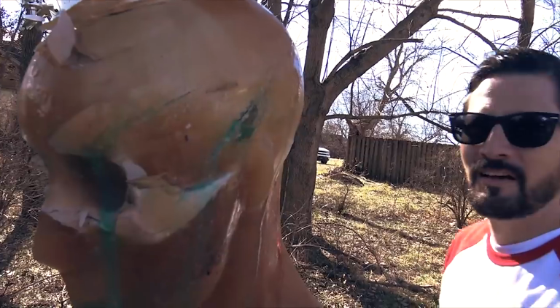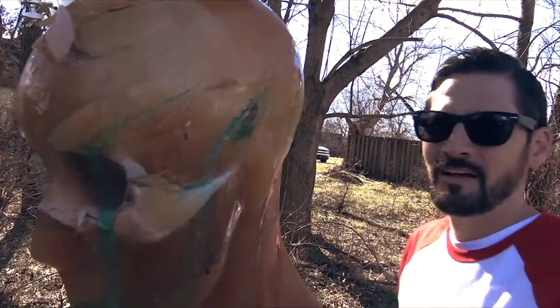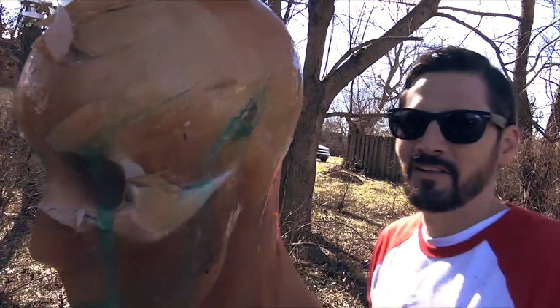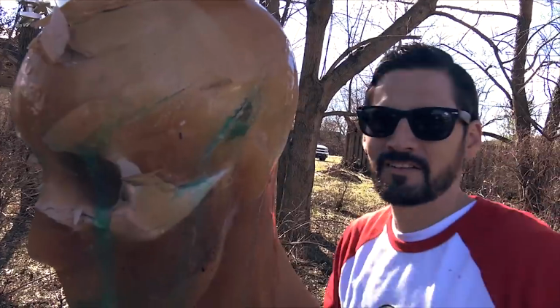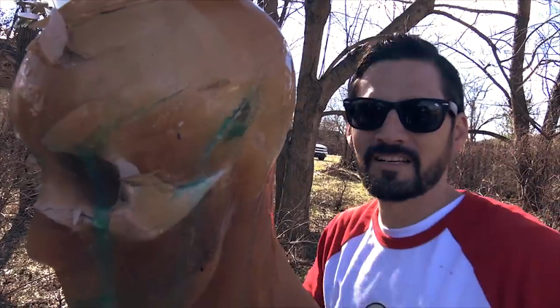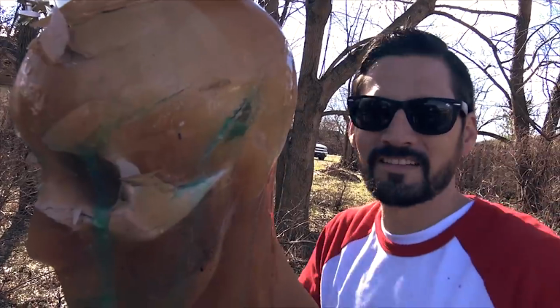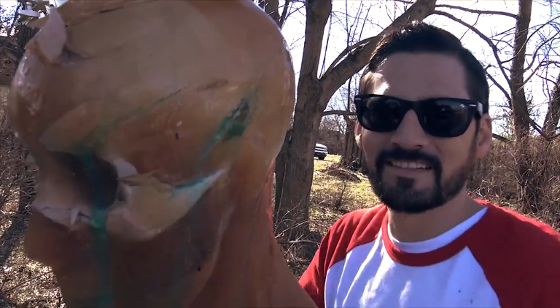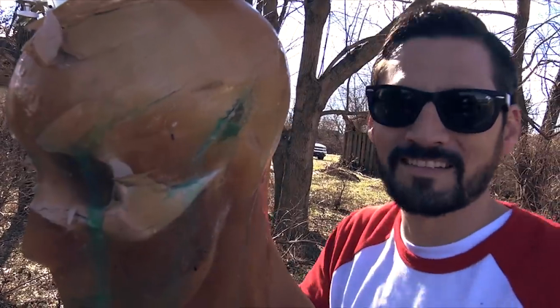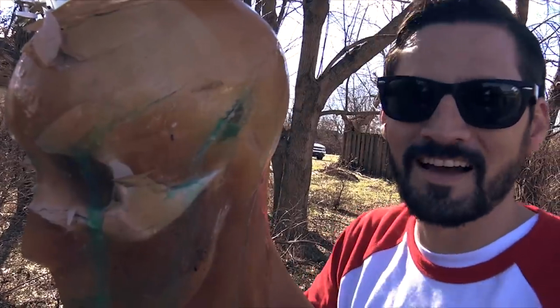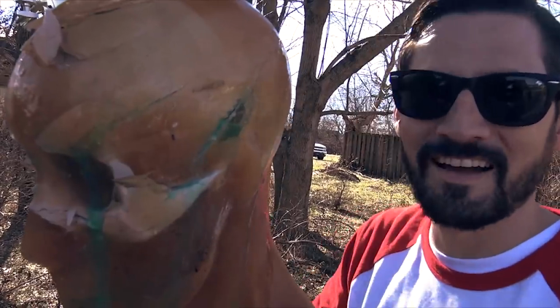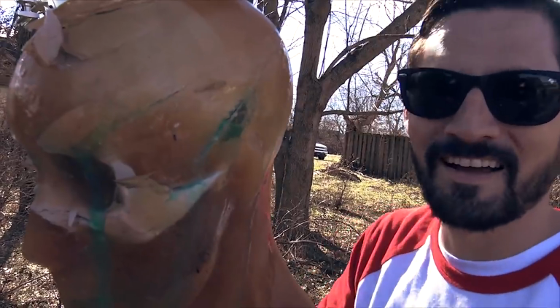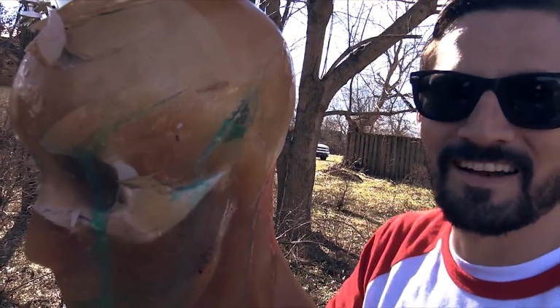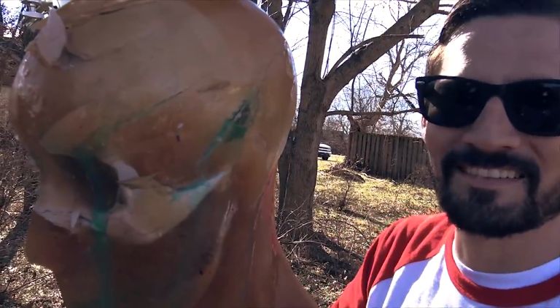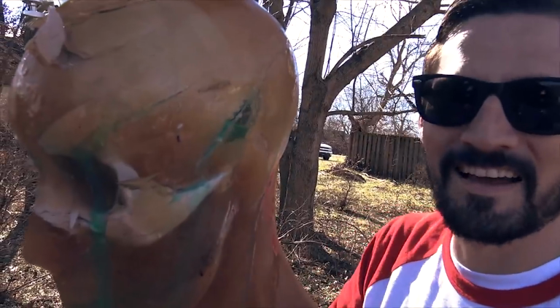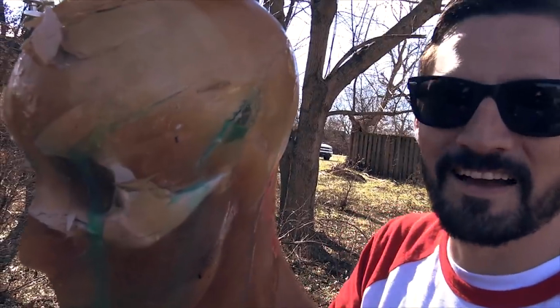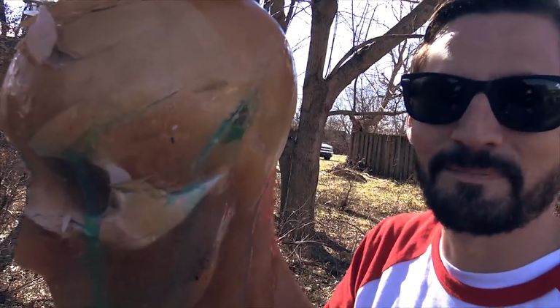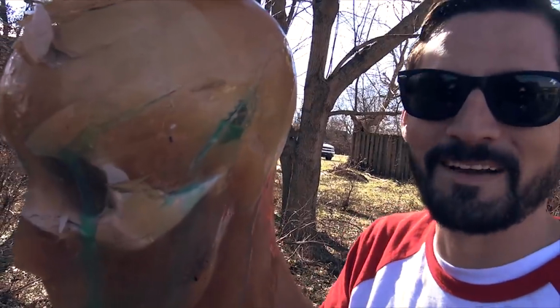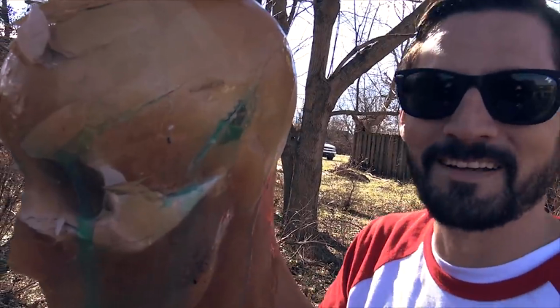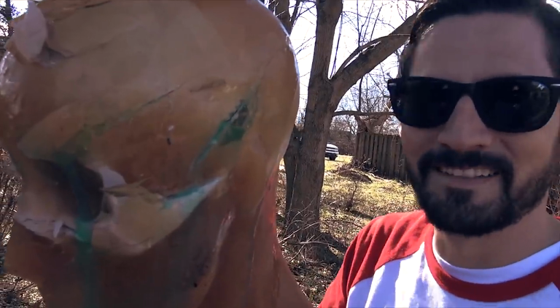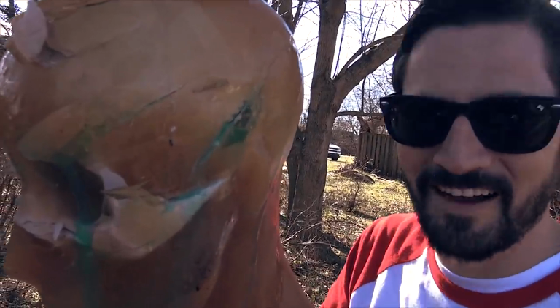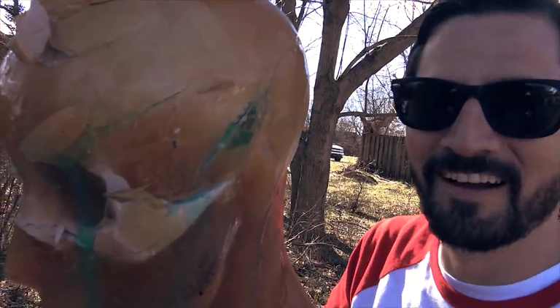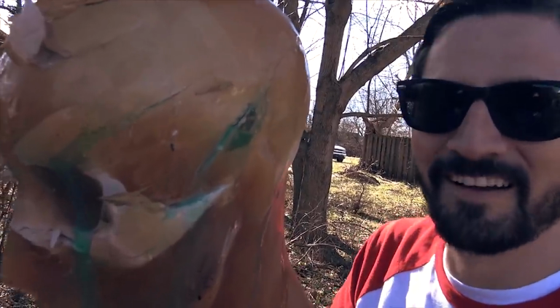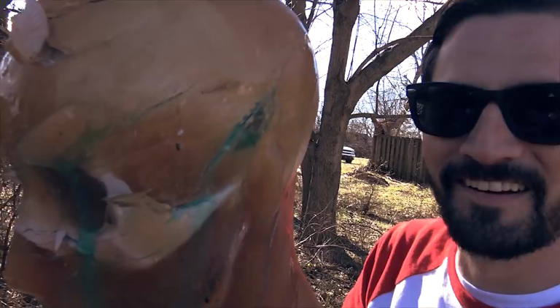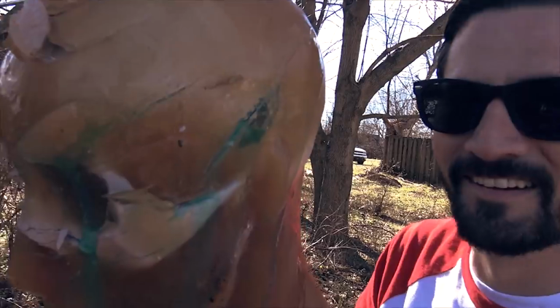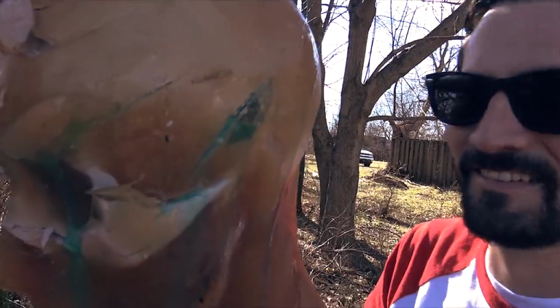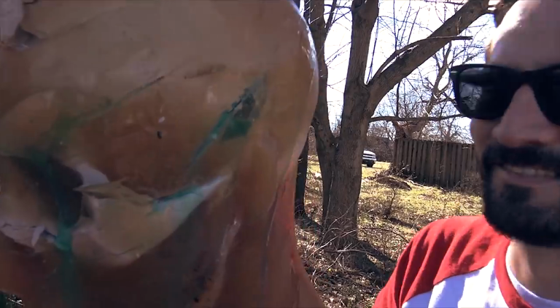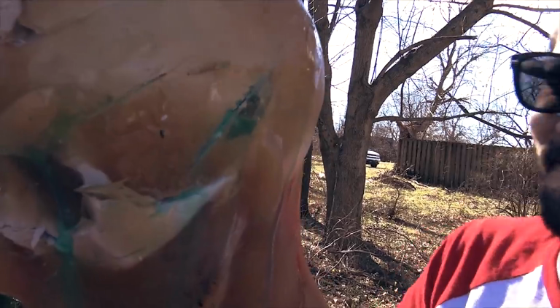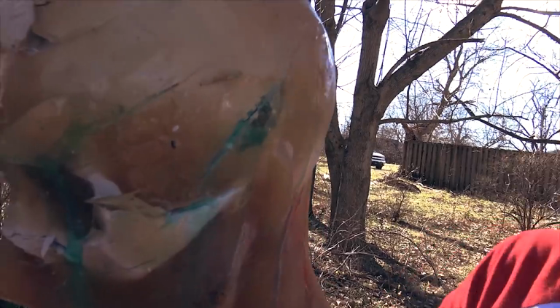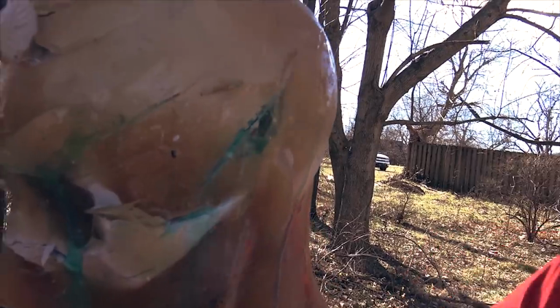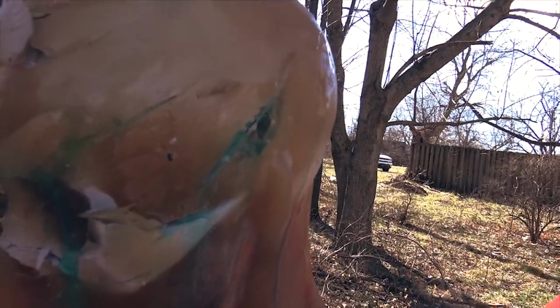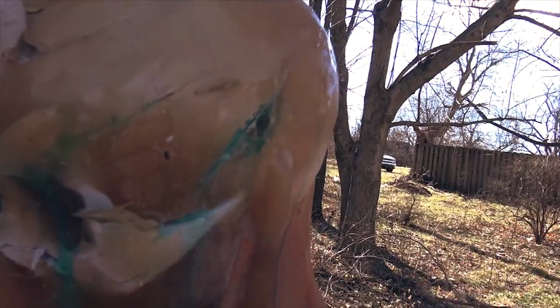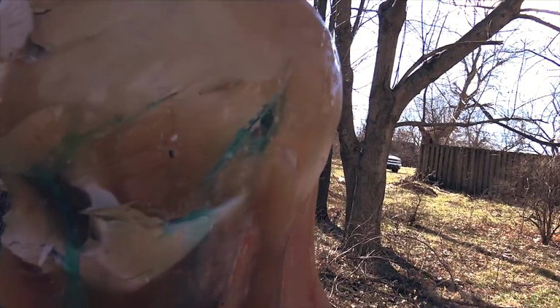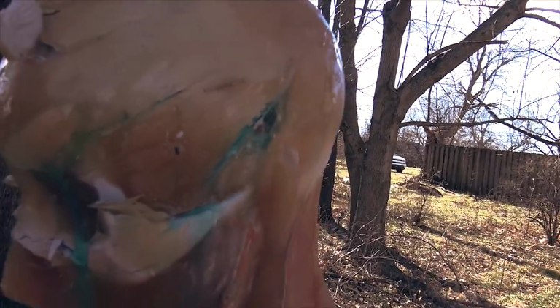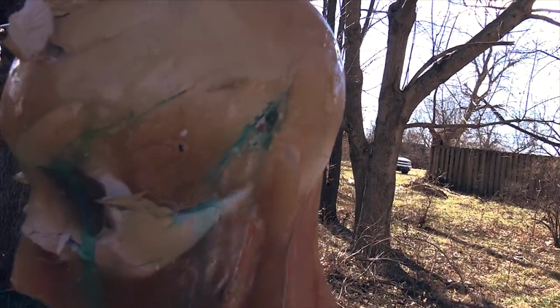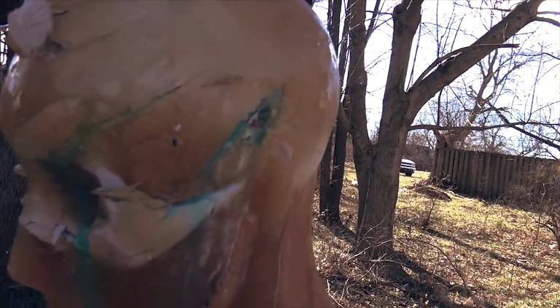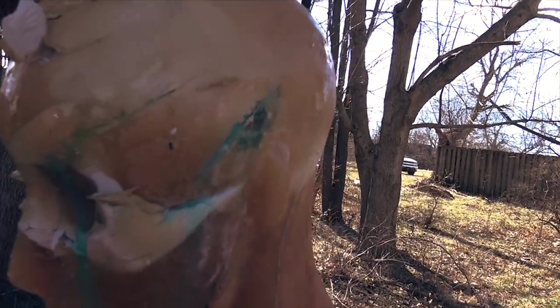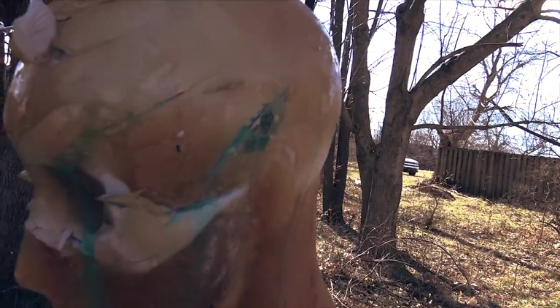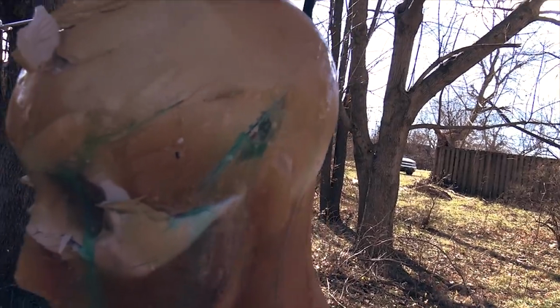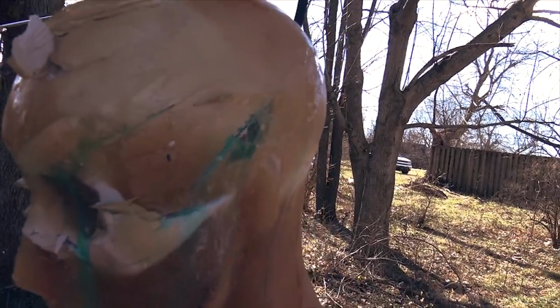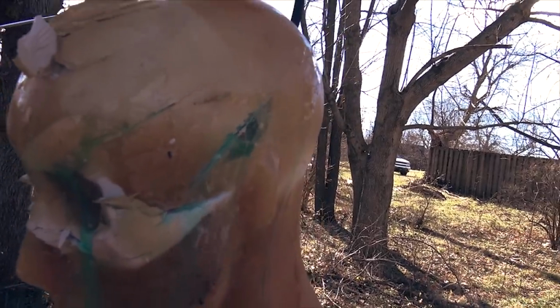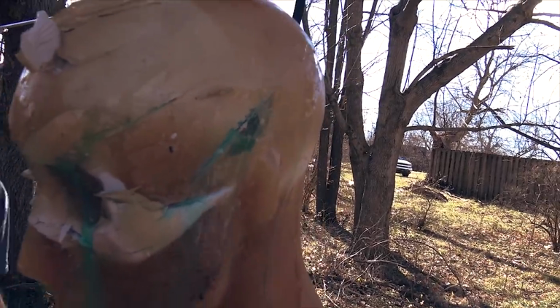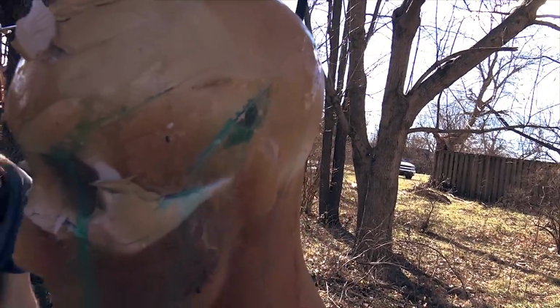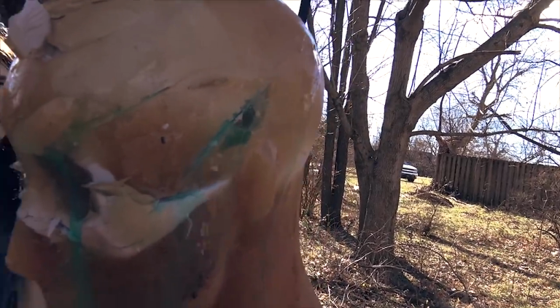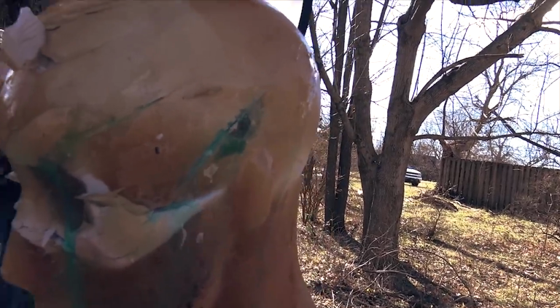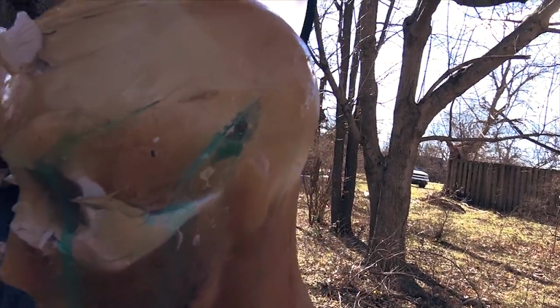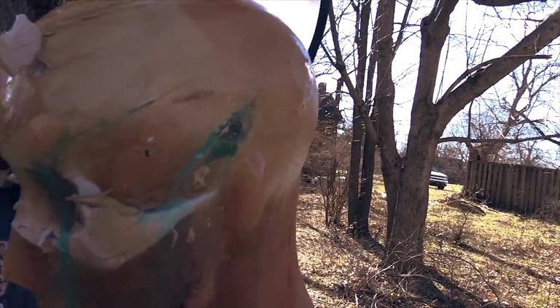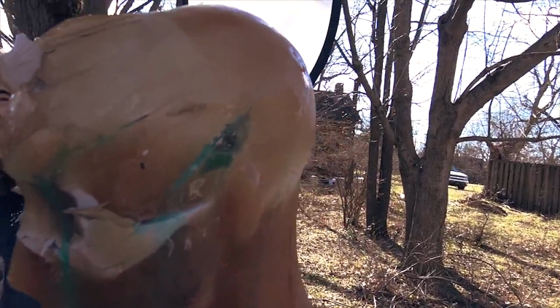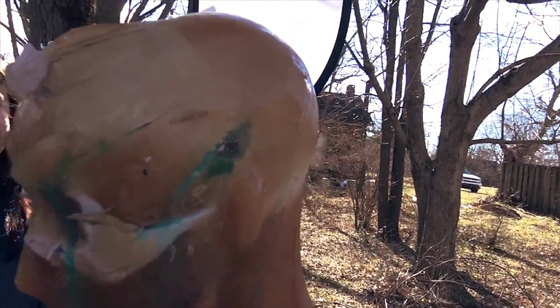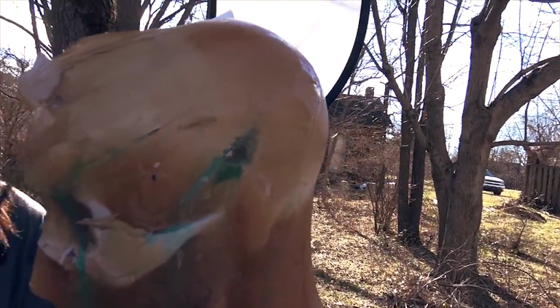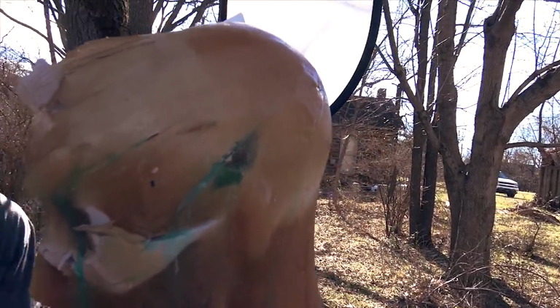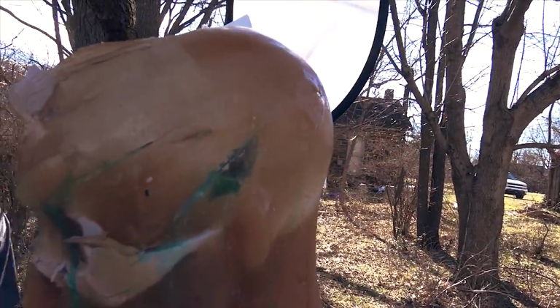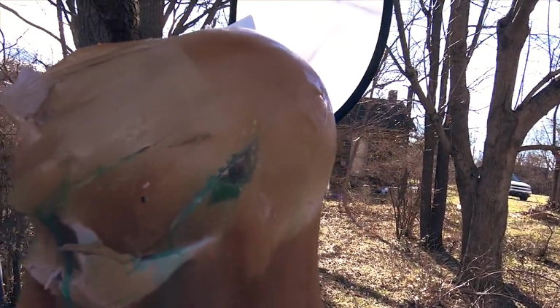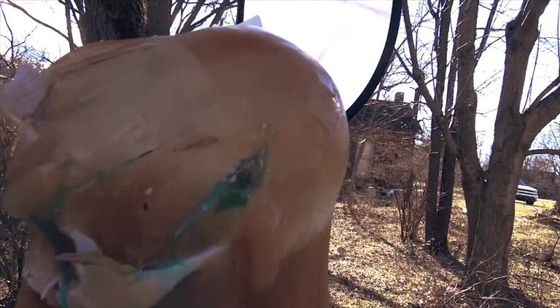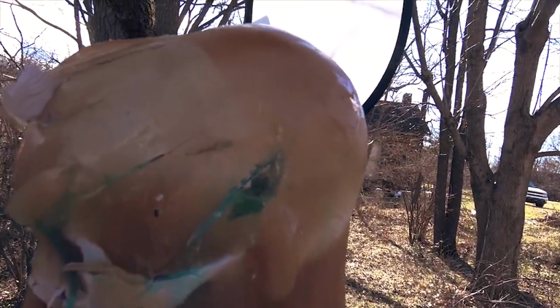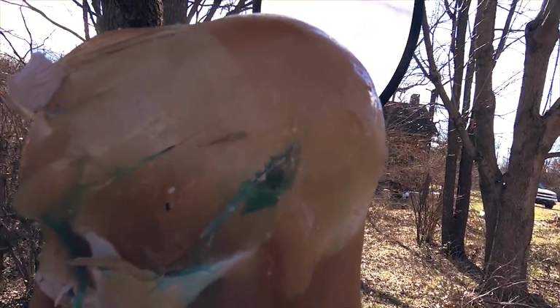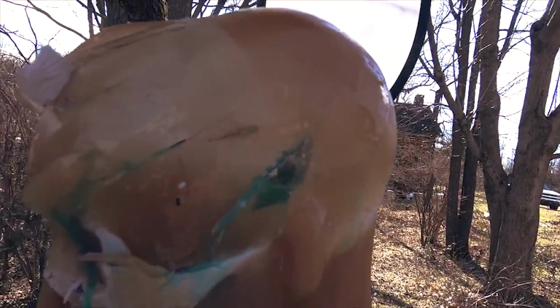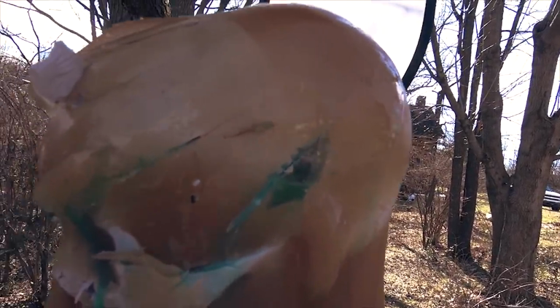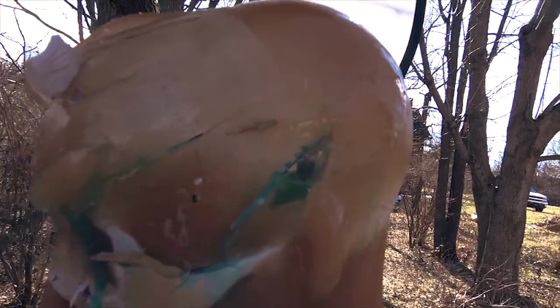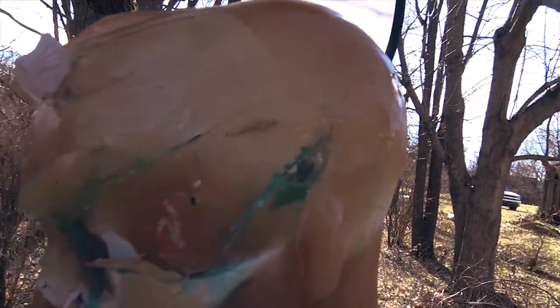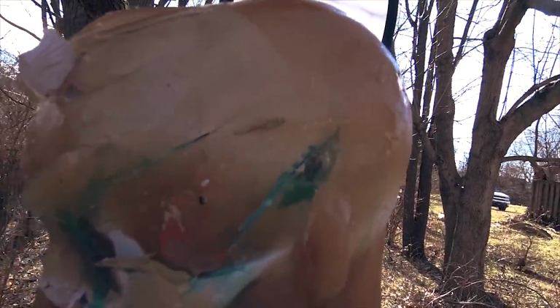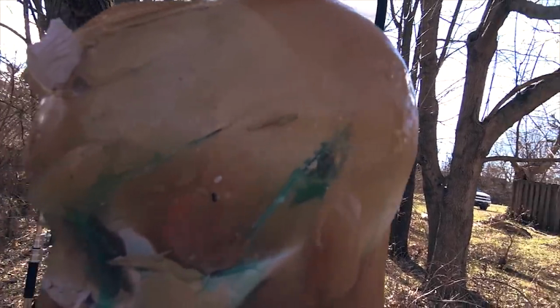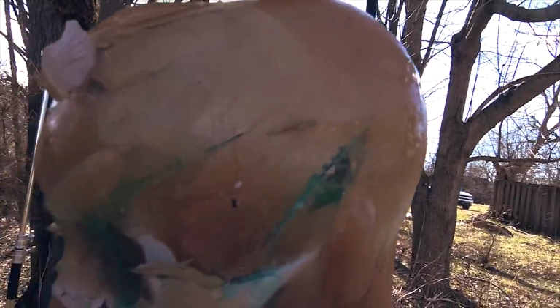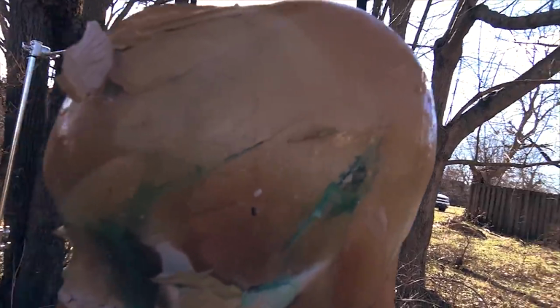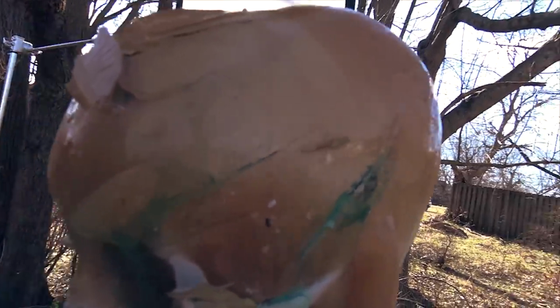It looks like this guy got attacked by a tiger. Basically, yeah.